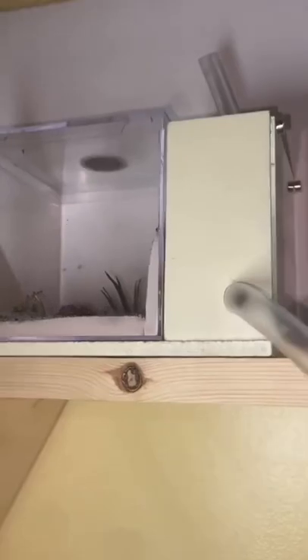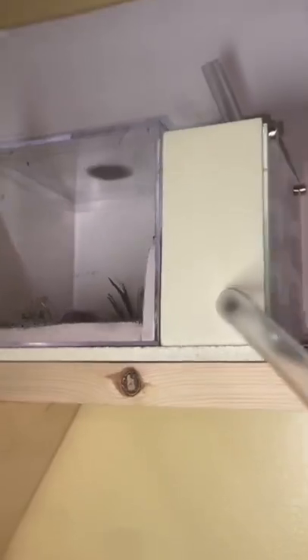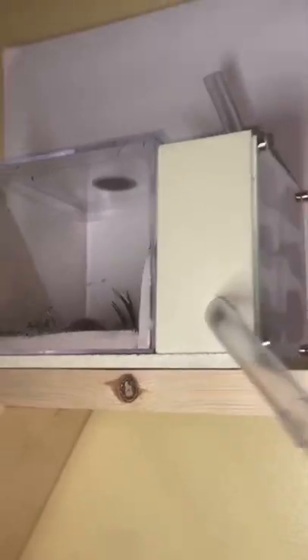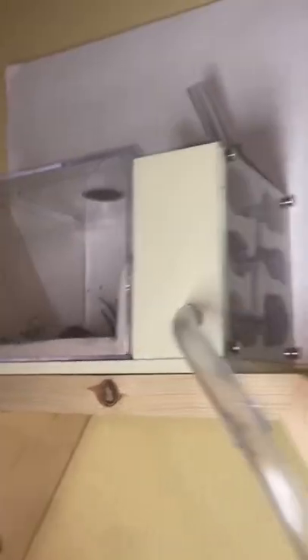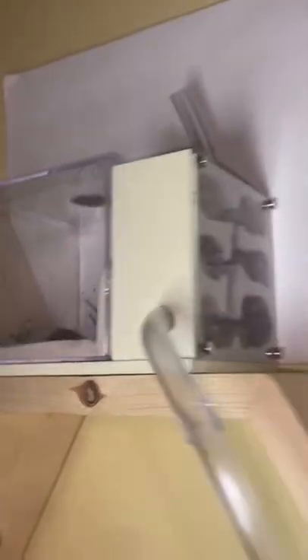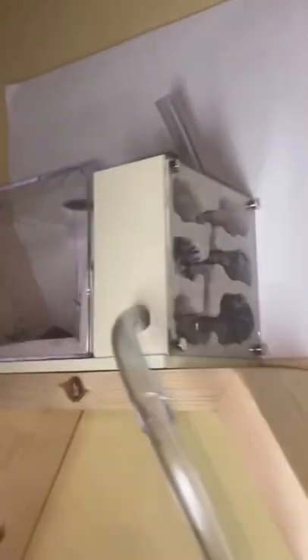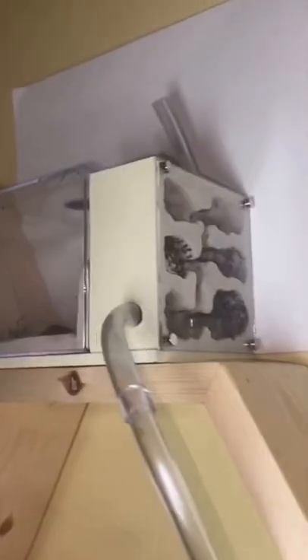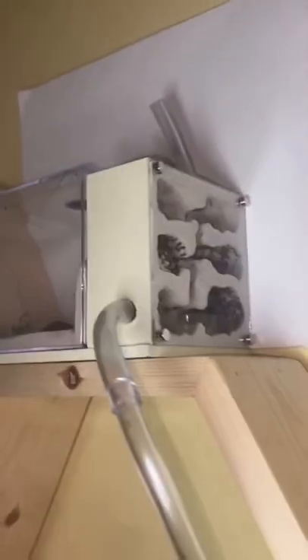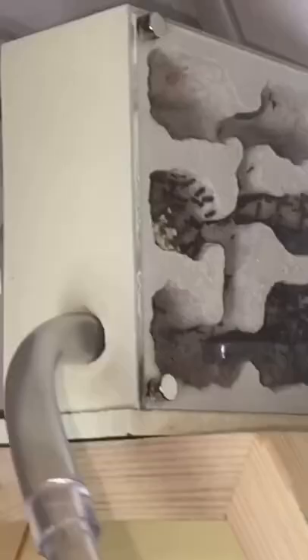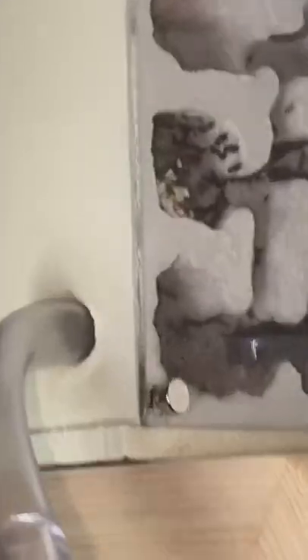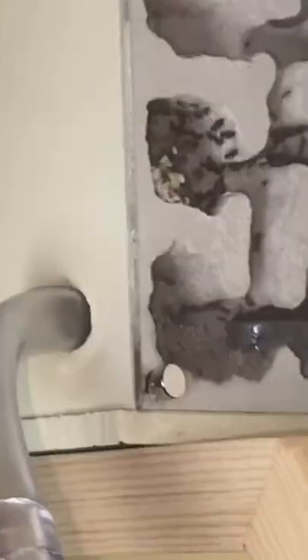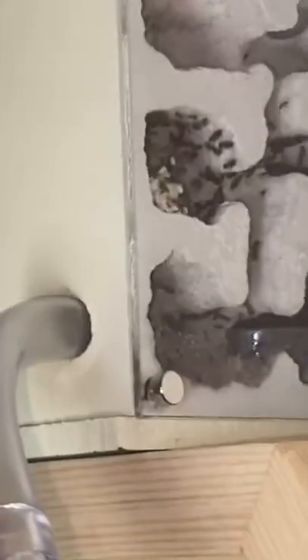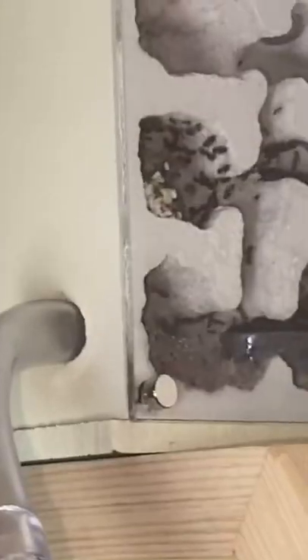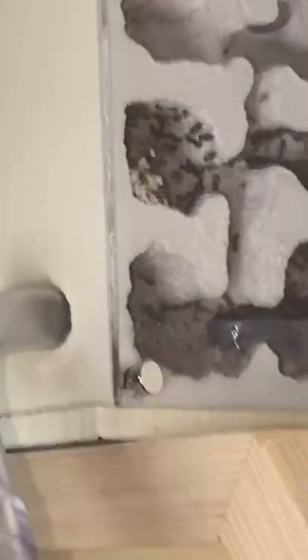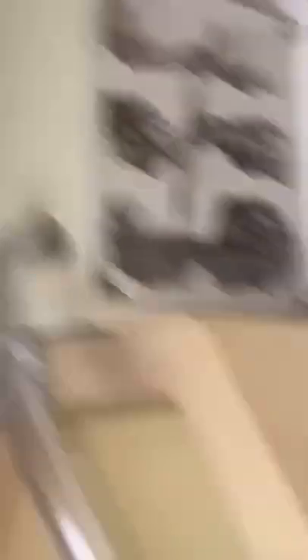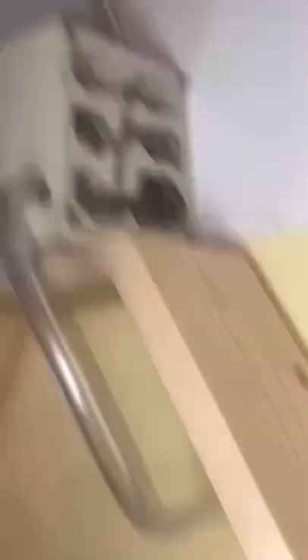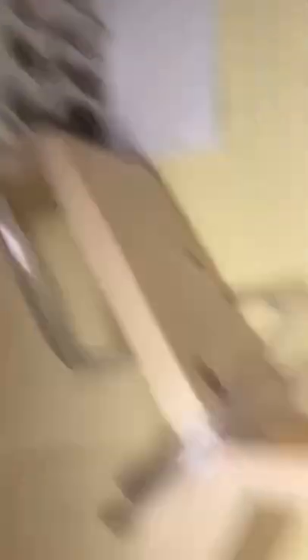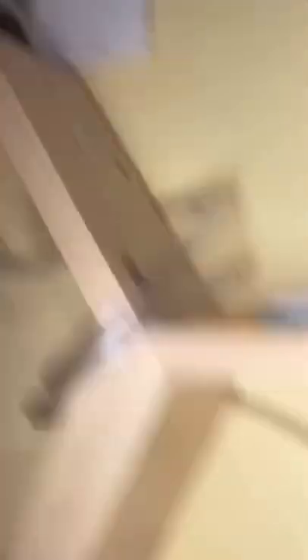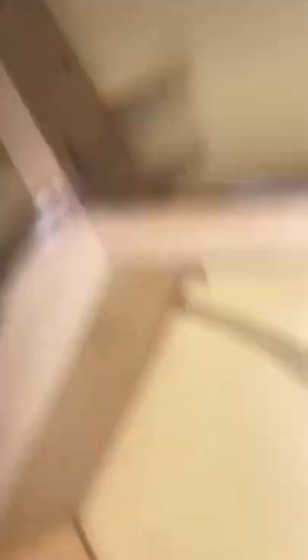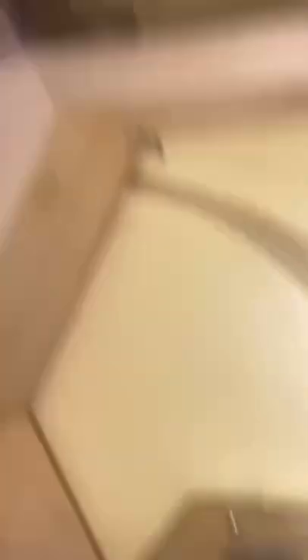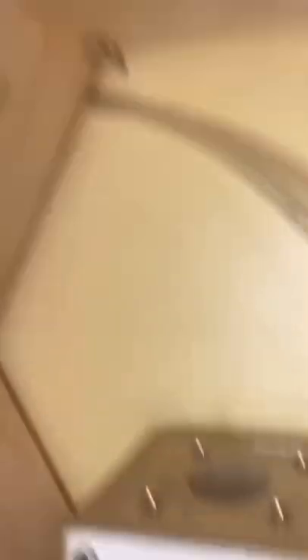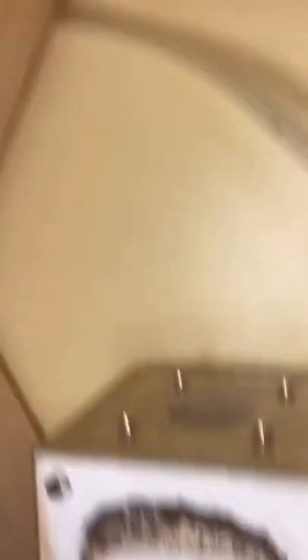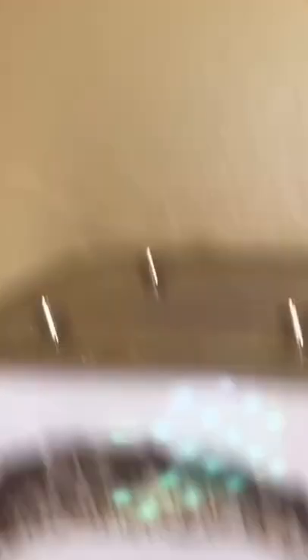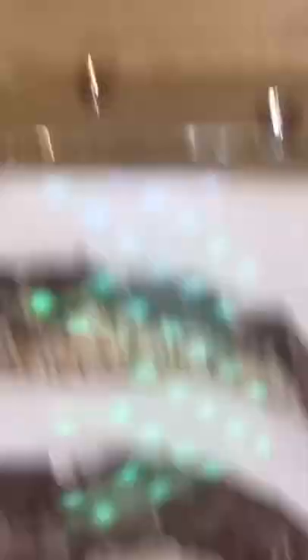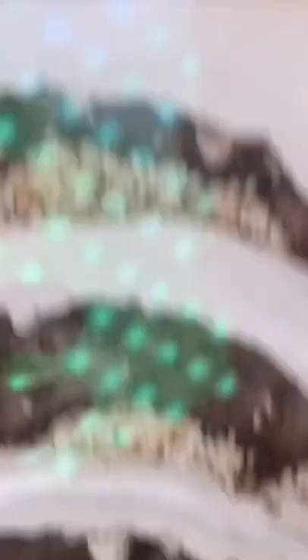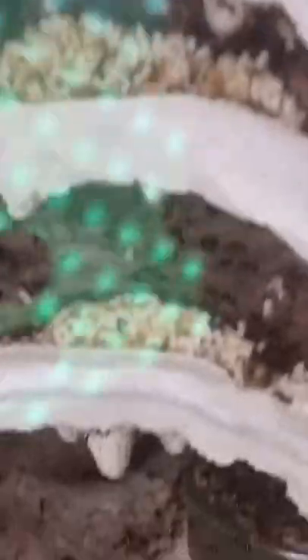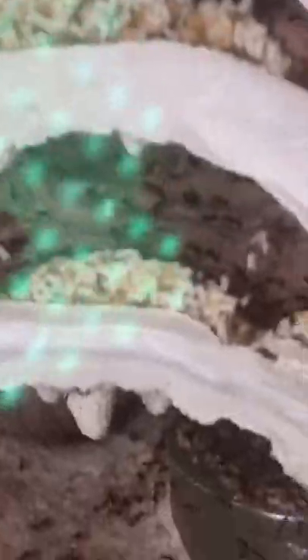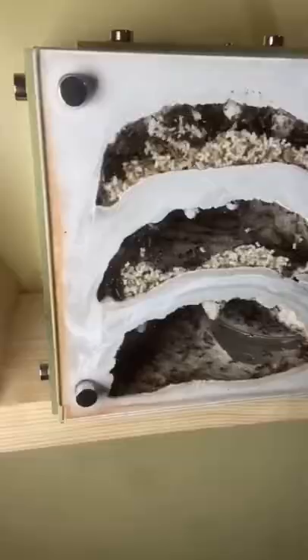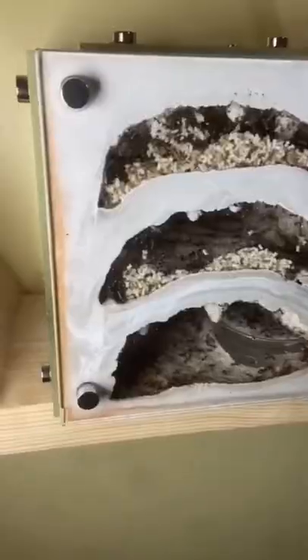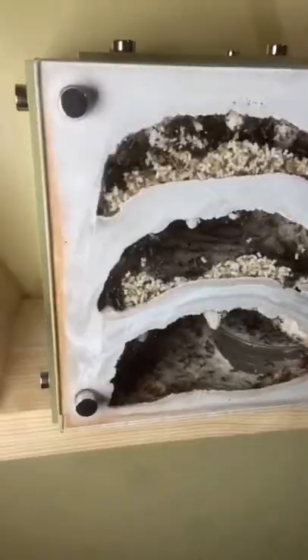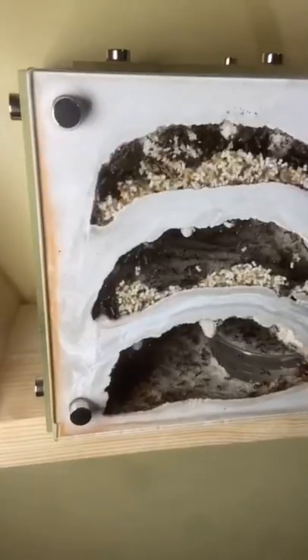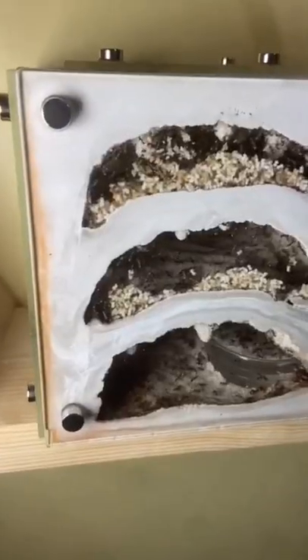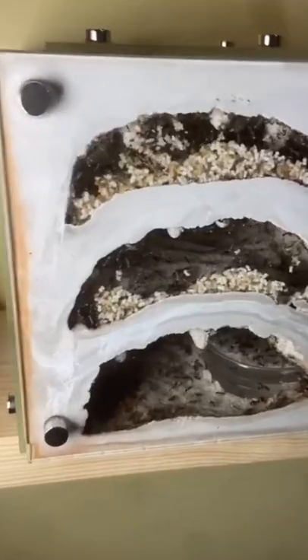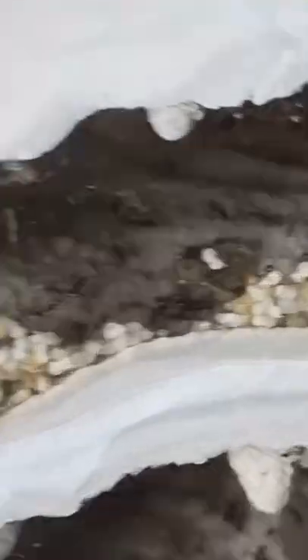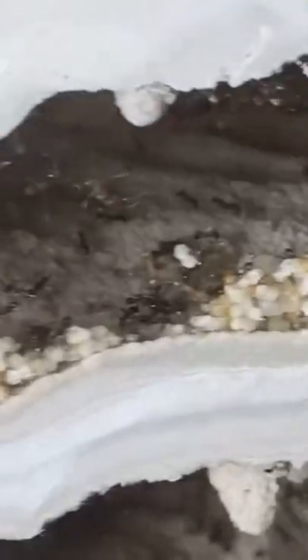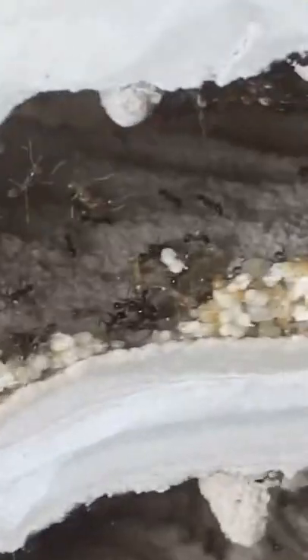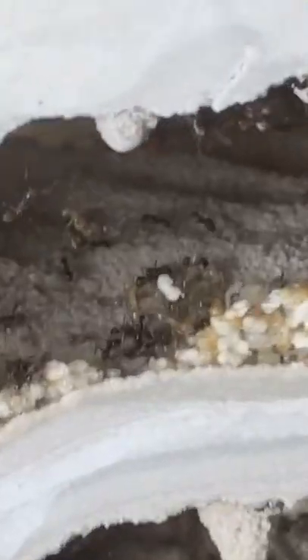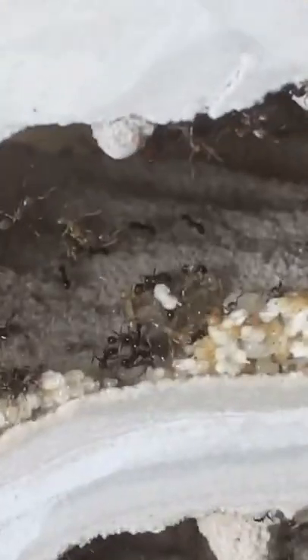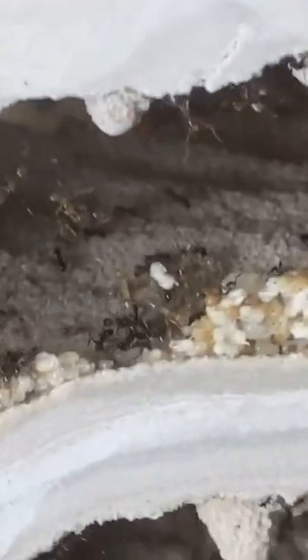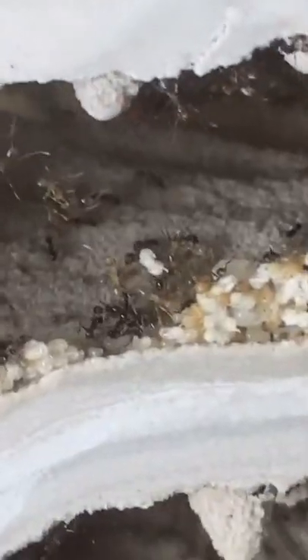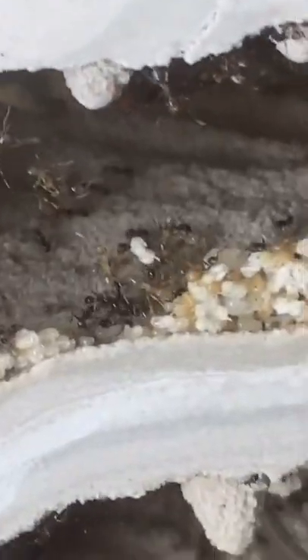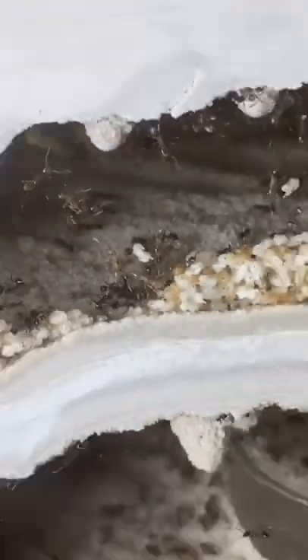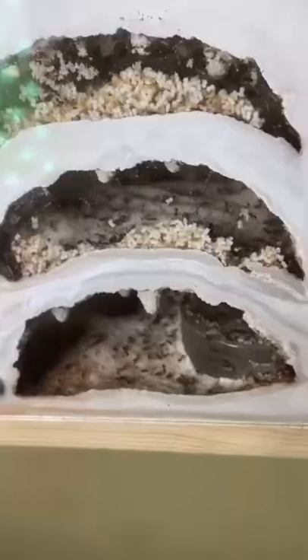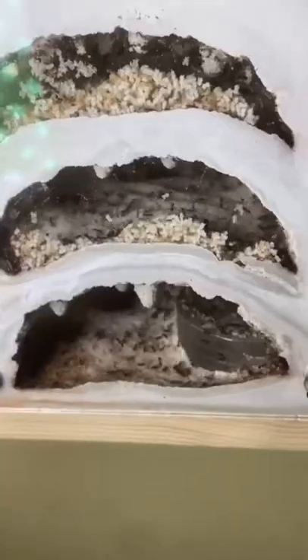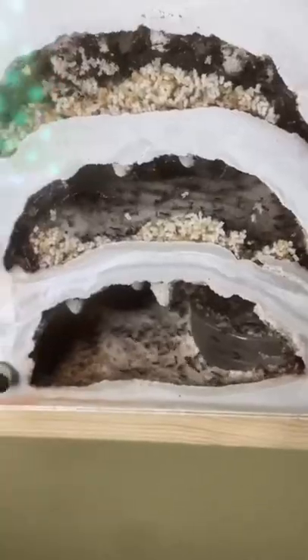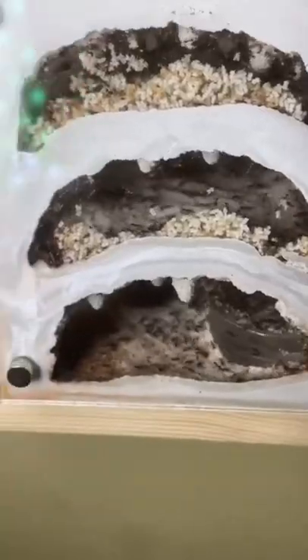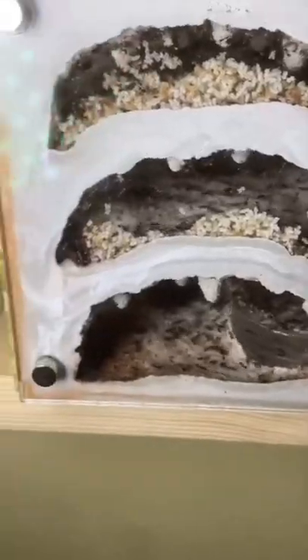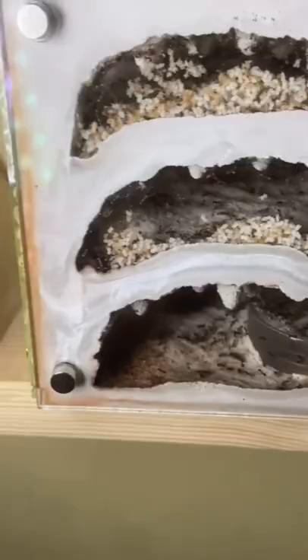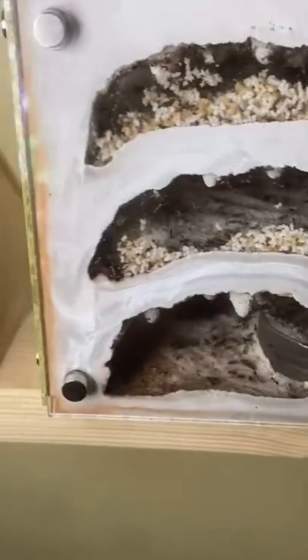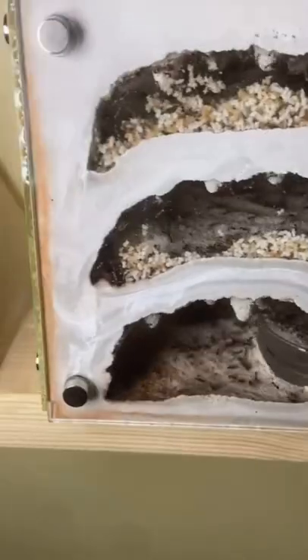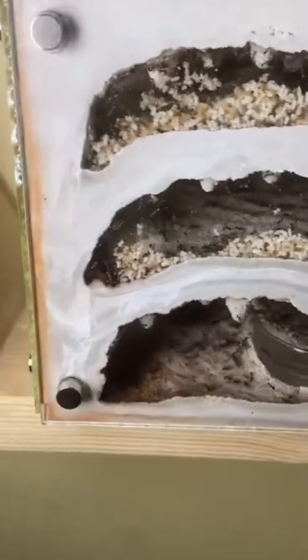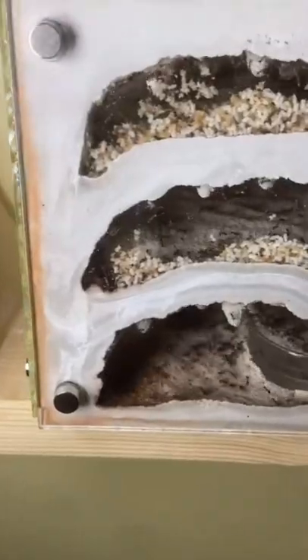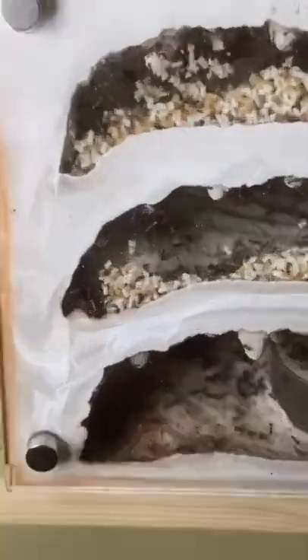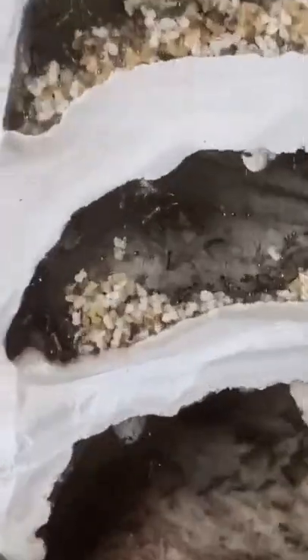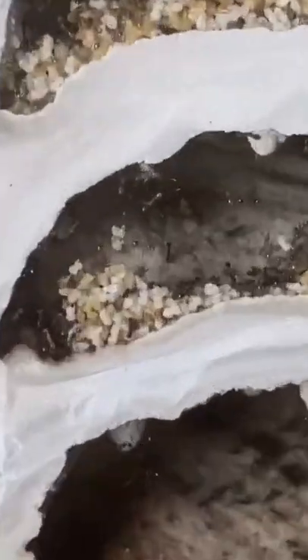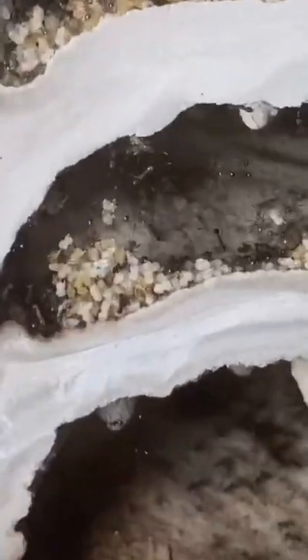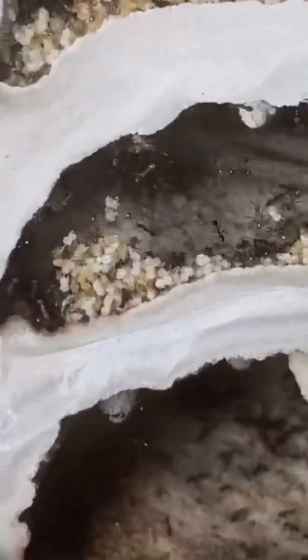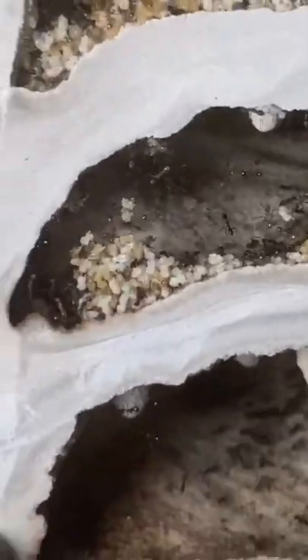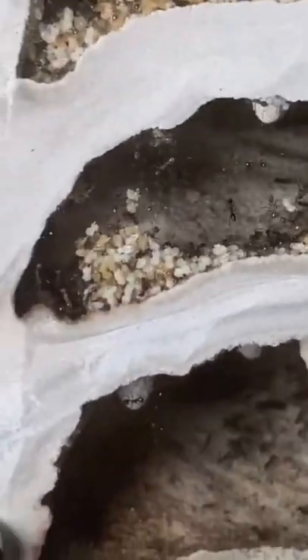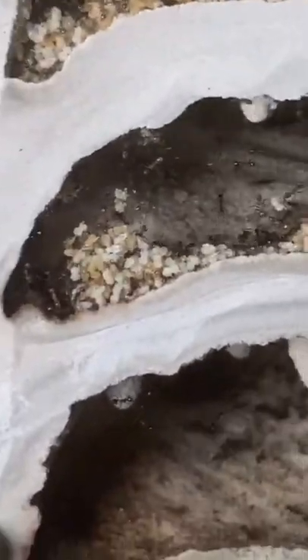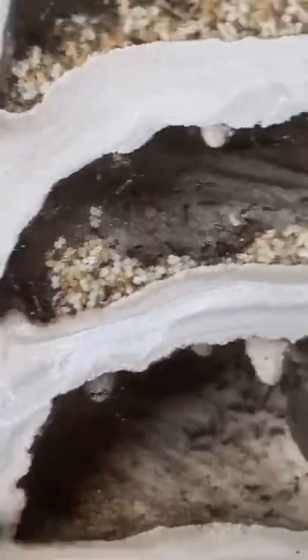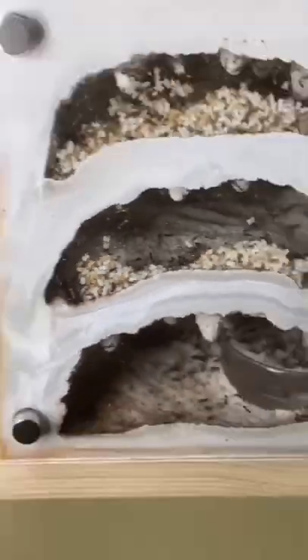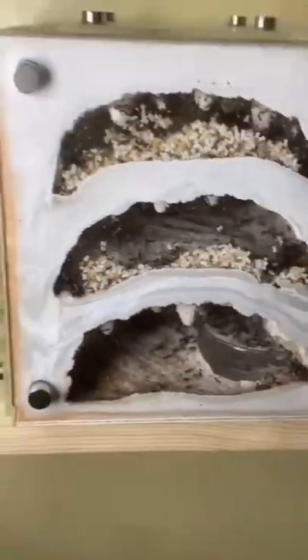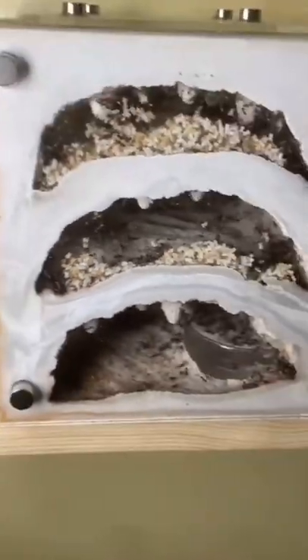I'm gonna be honest here. We may or may not have an issue. So let me explain what's going on. For those of you that don't know, this is my big-headed ant colony.